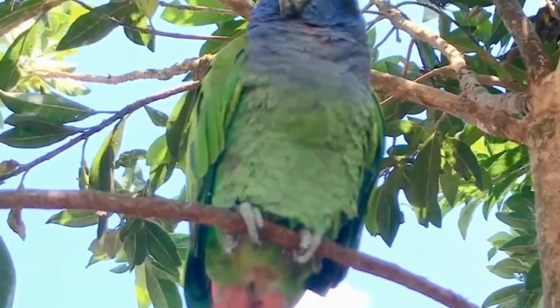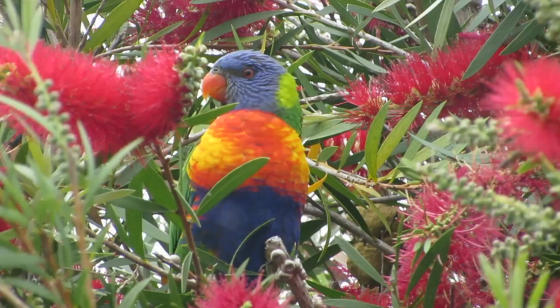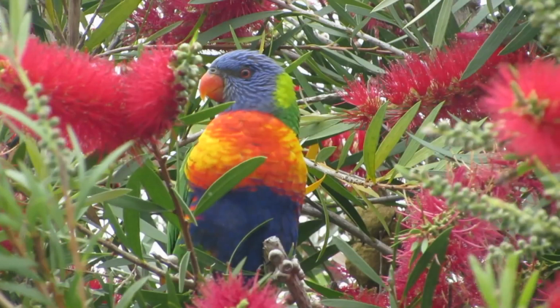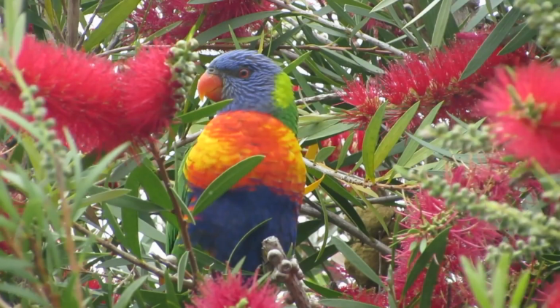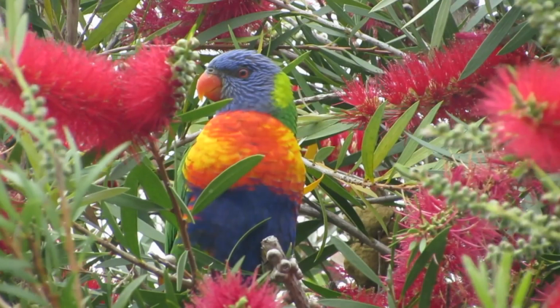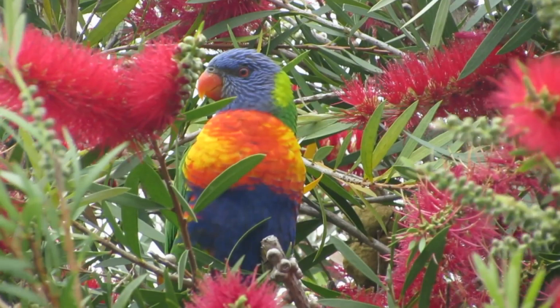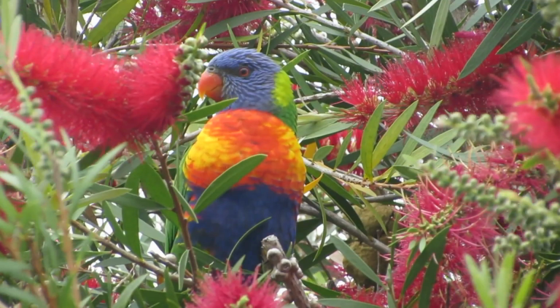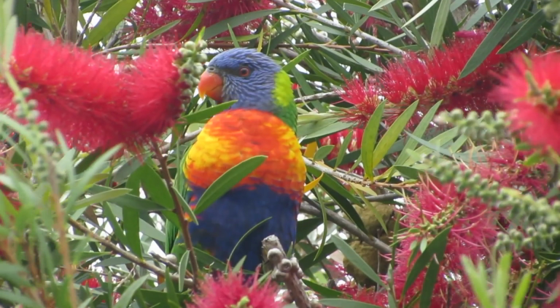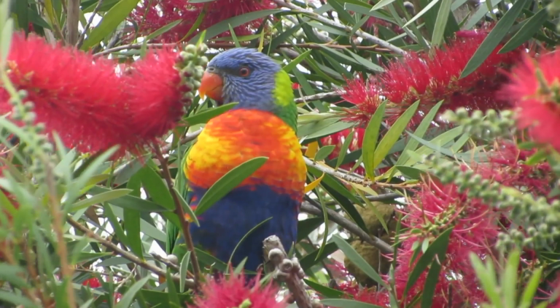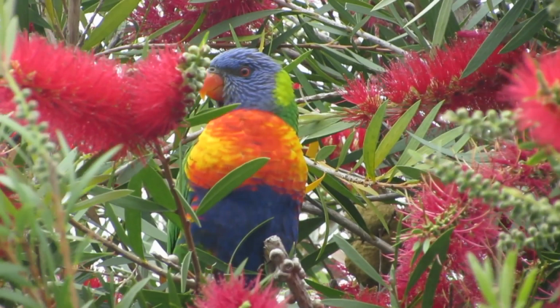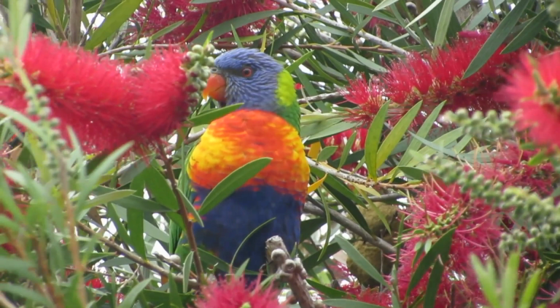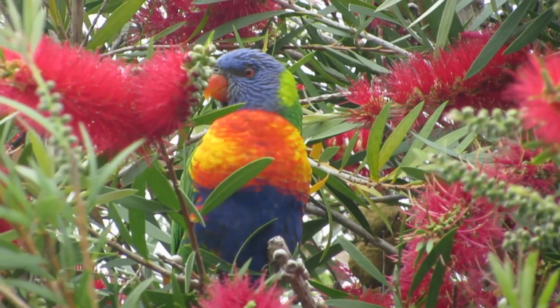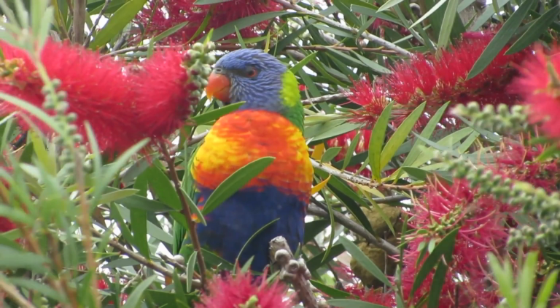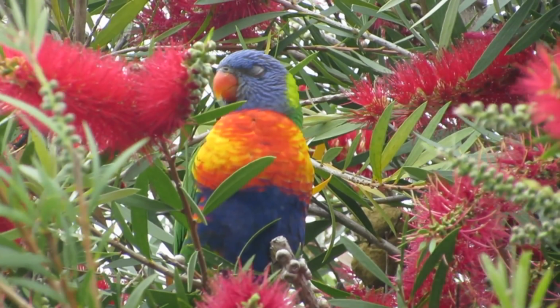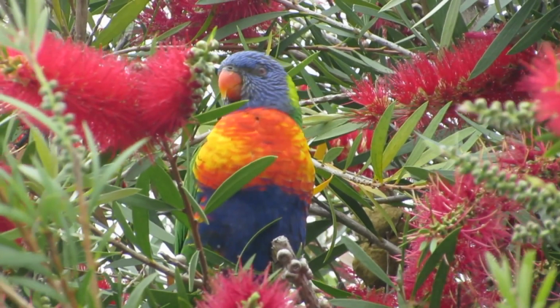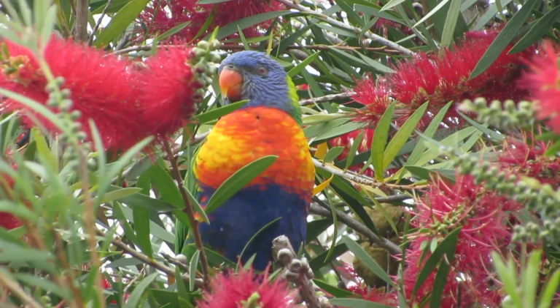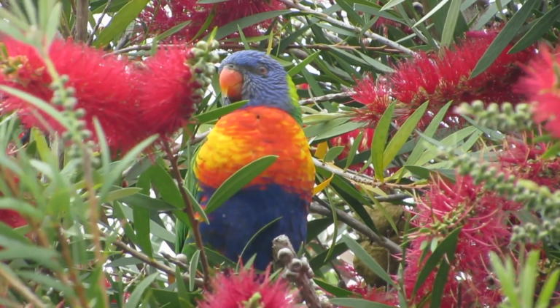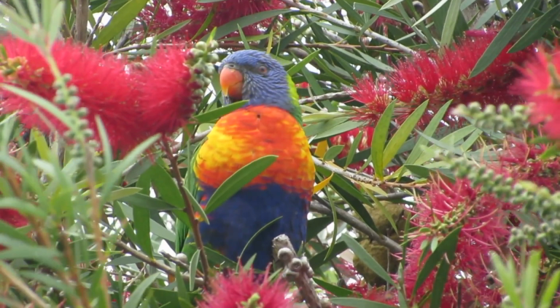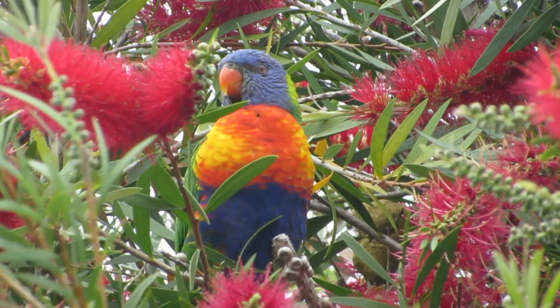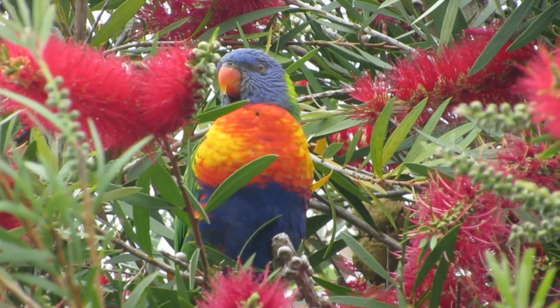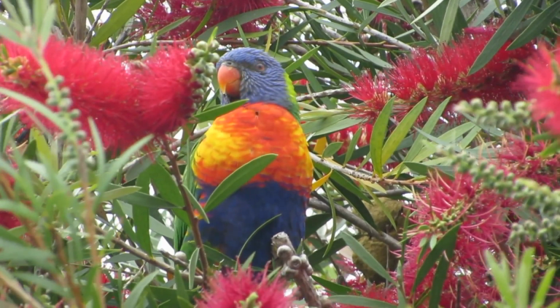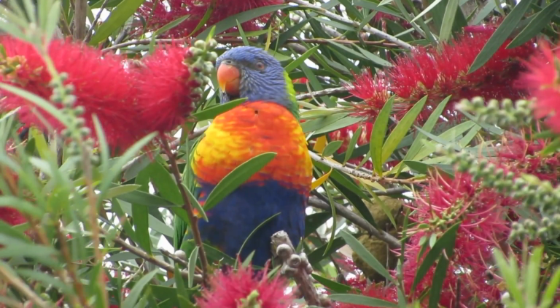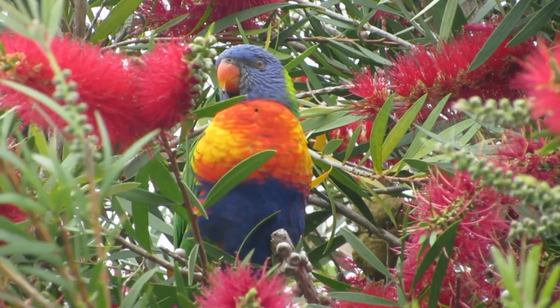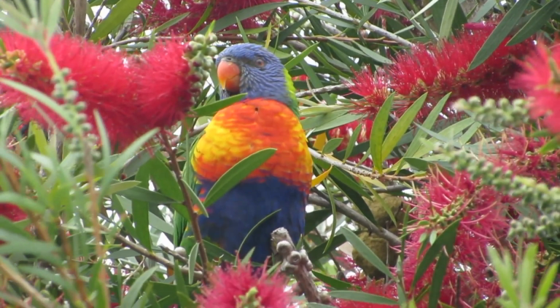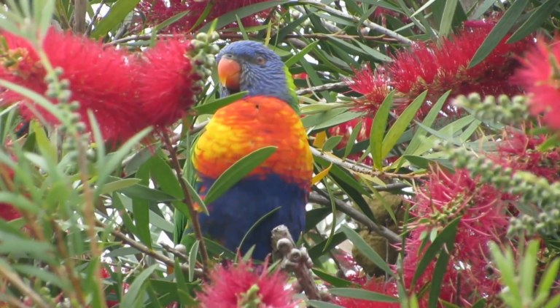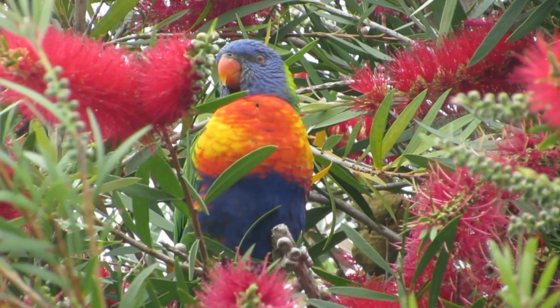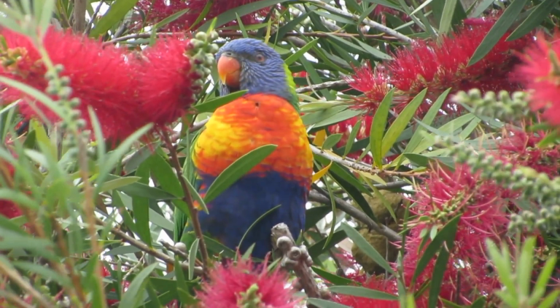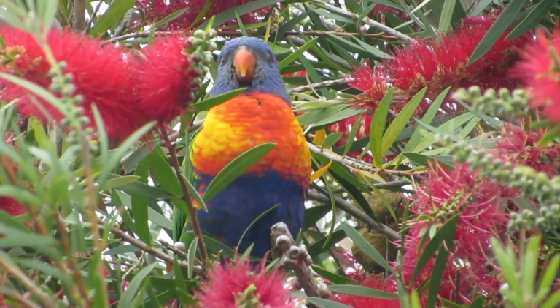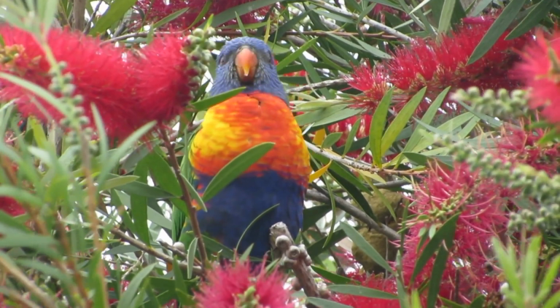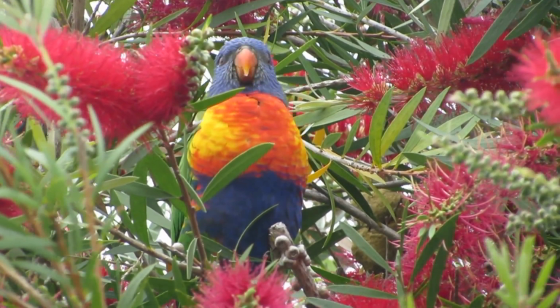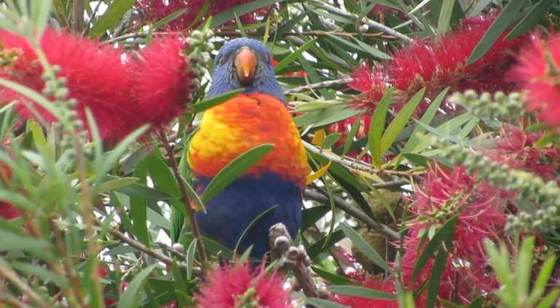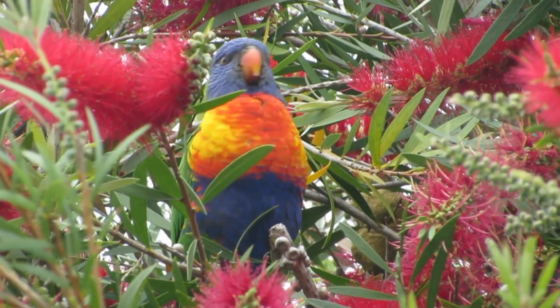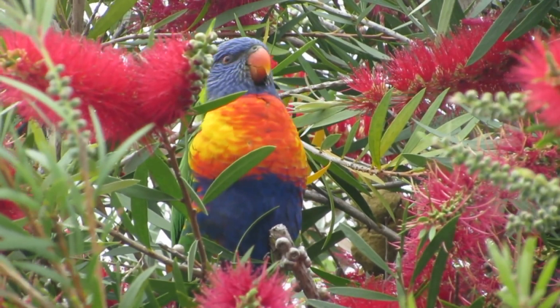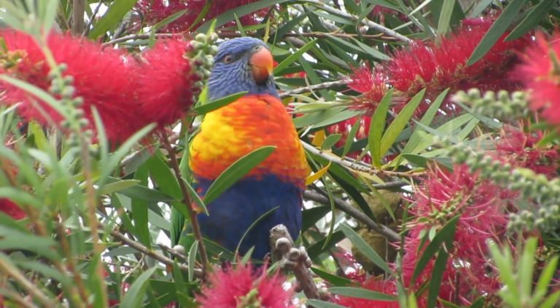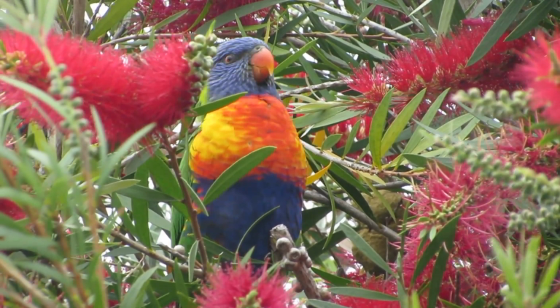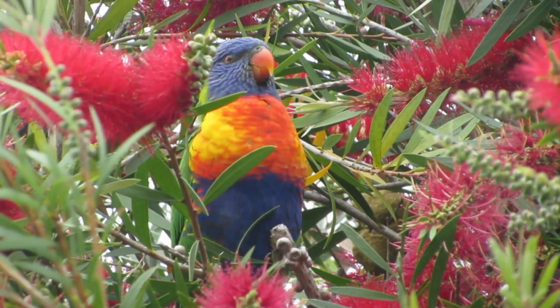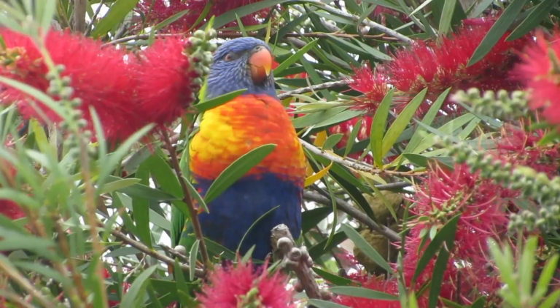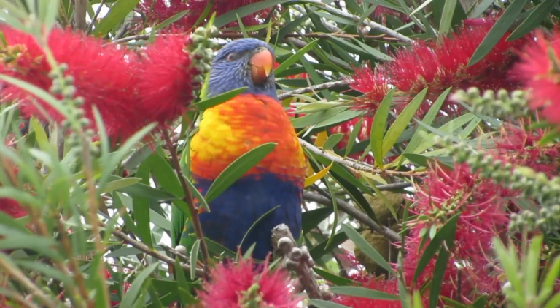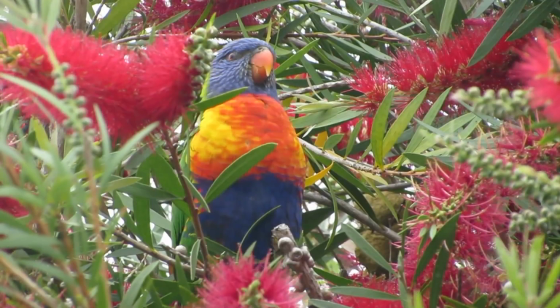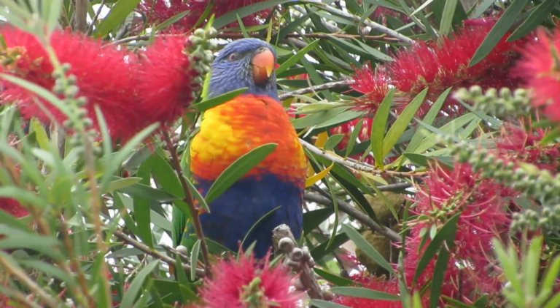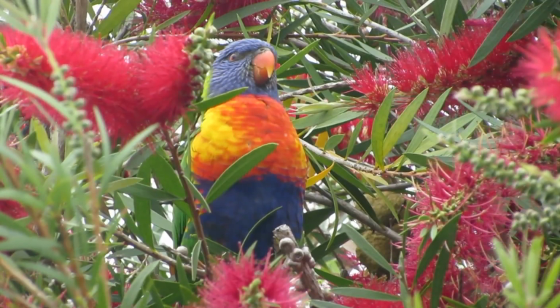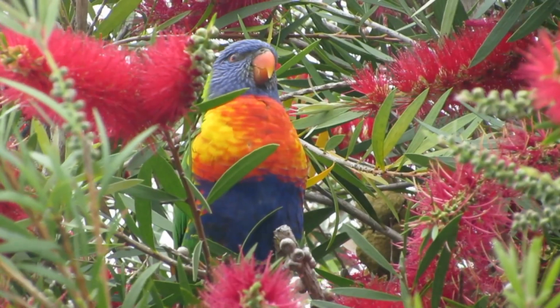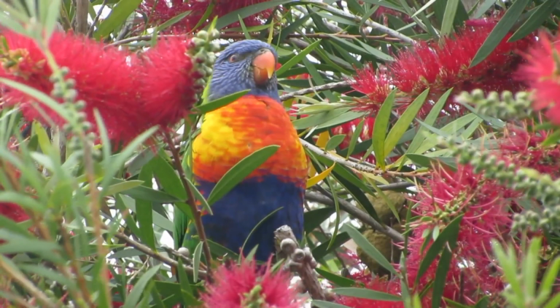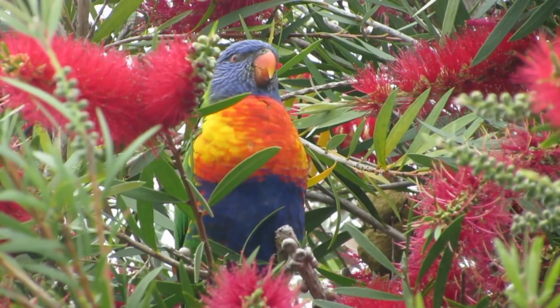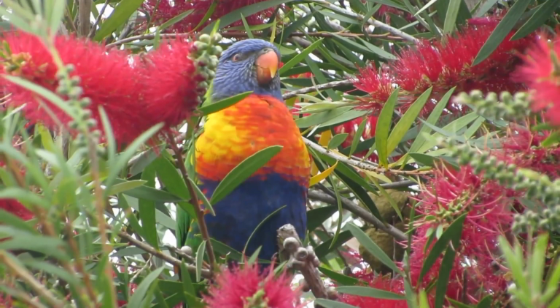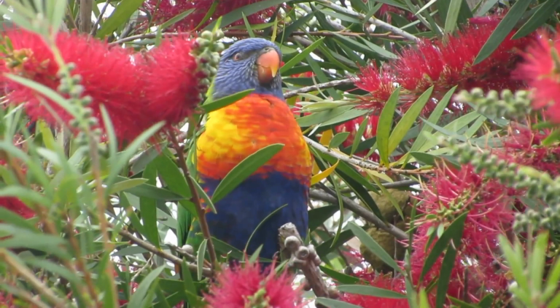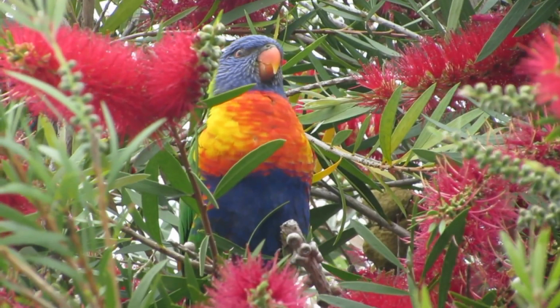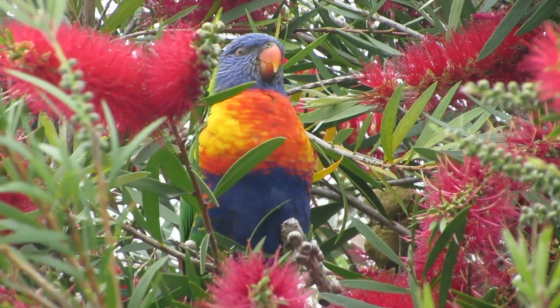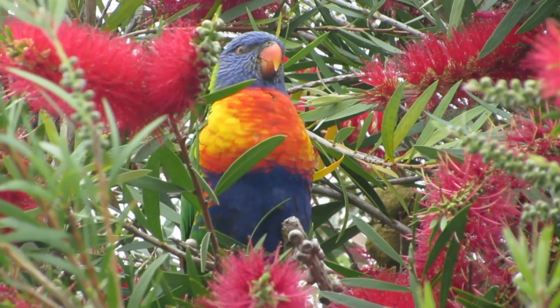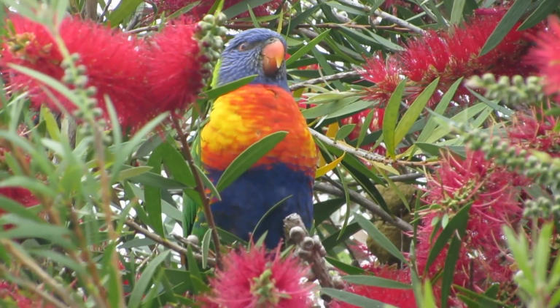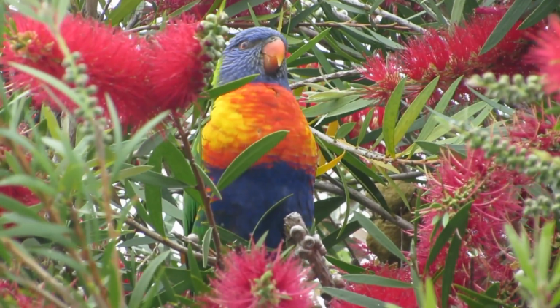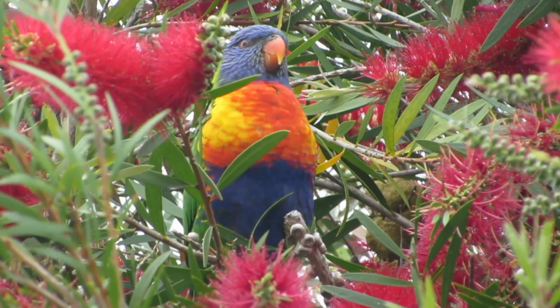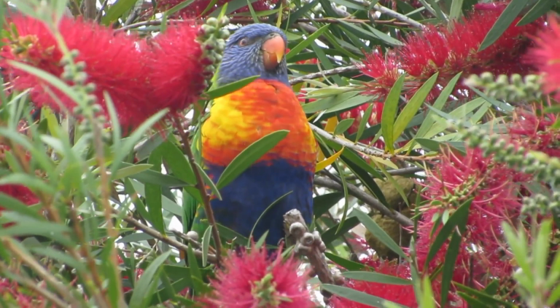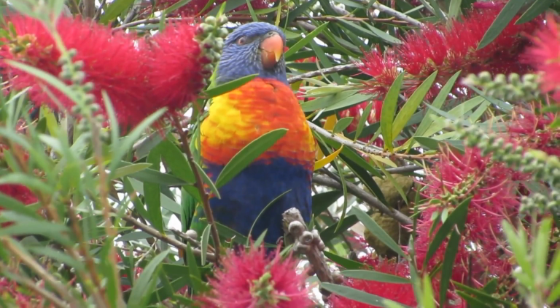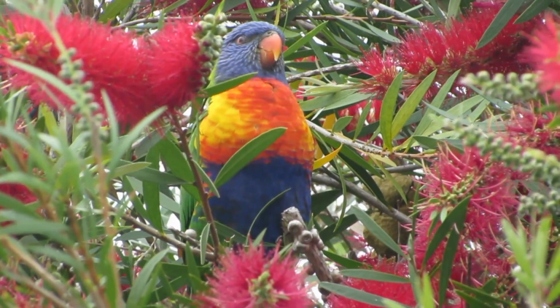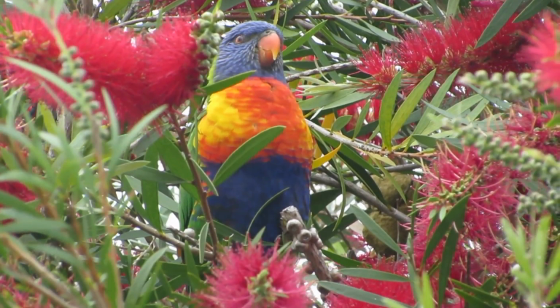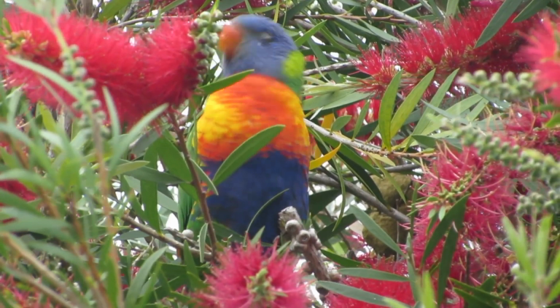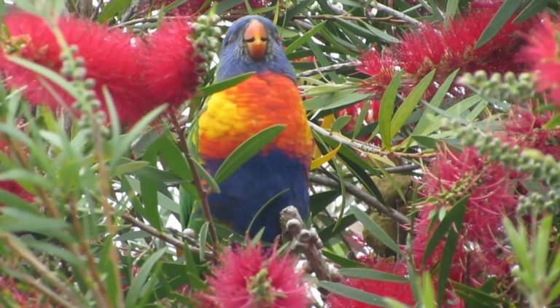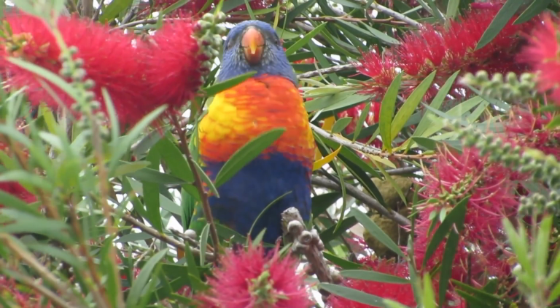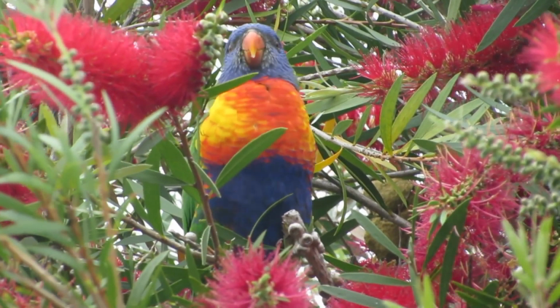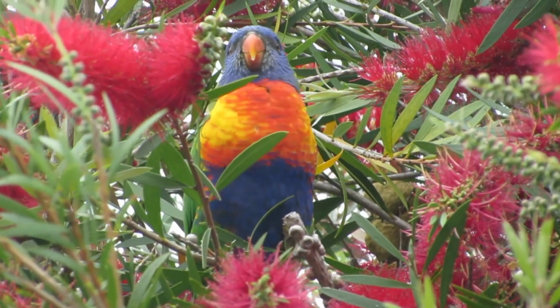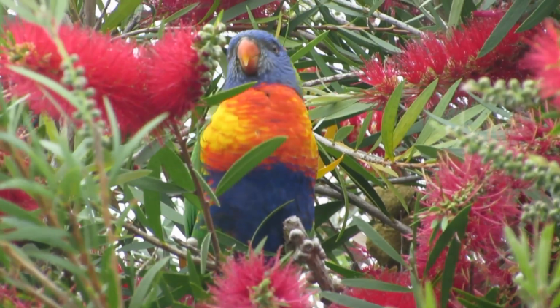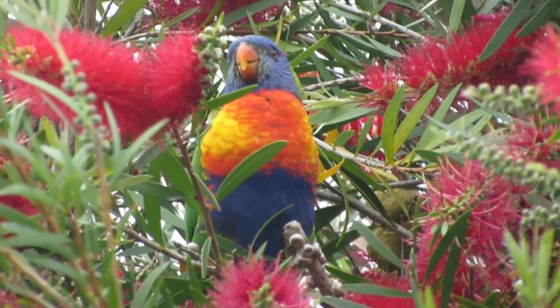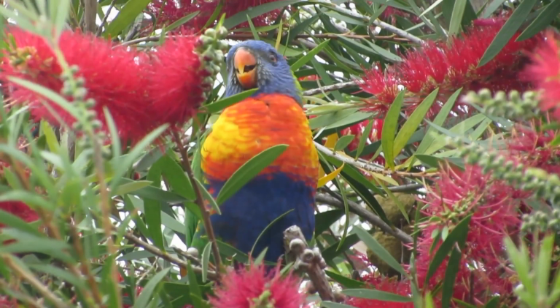This bird is a walking rainbow. With red beaks, purple heads, green wings, and orange bellies, rainbow lorikeets are nature's art projects in flight.